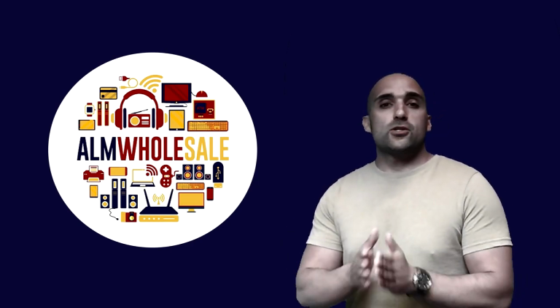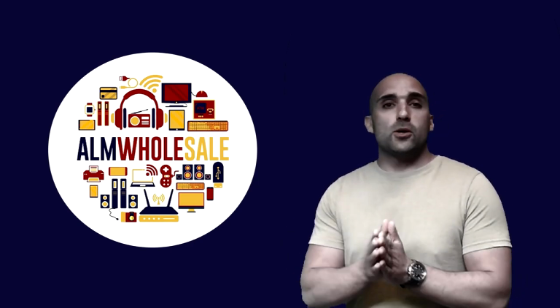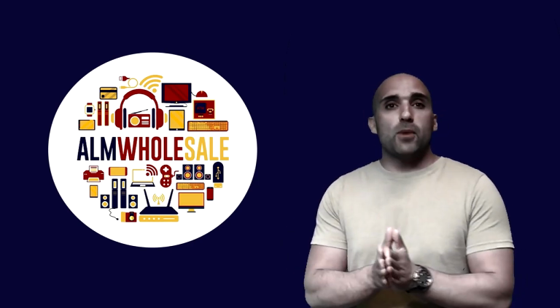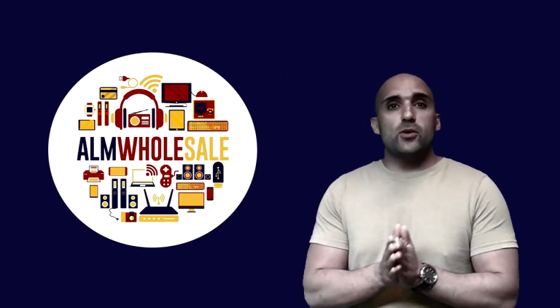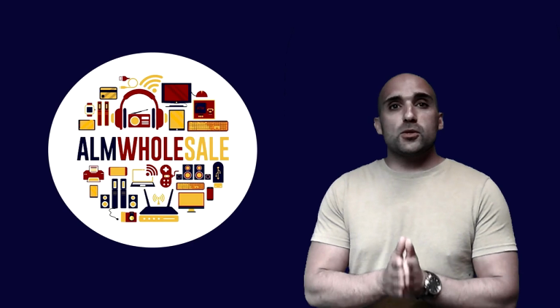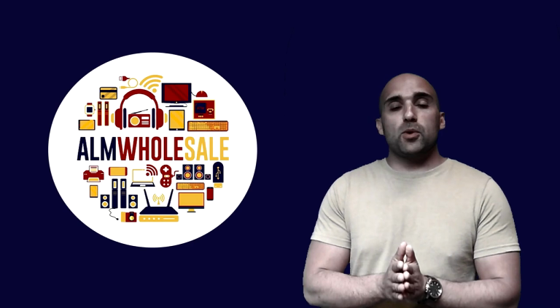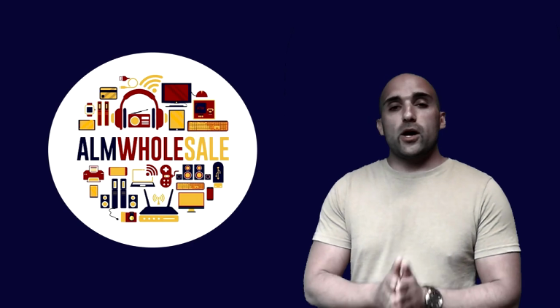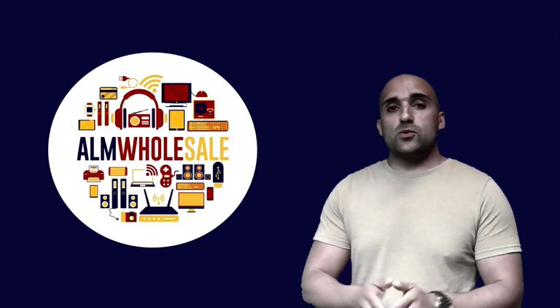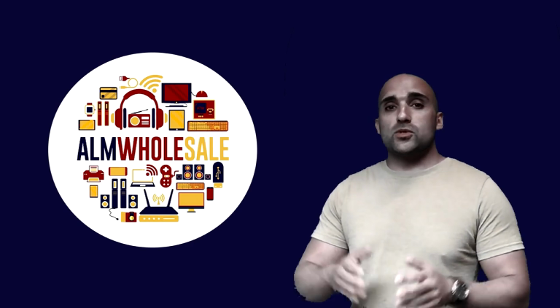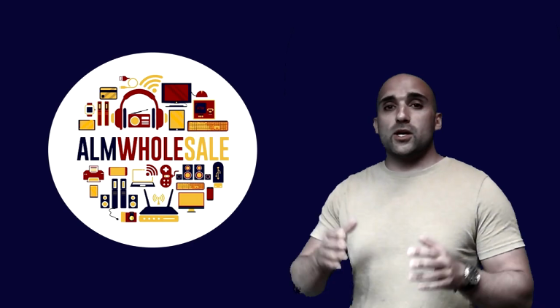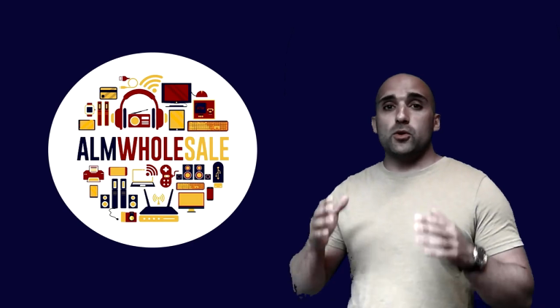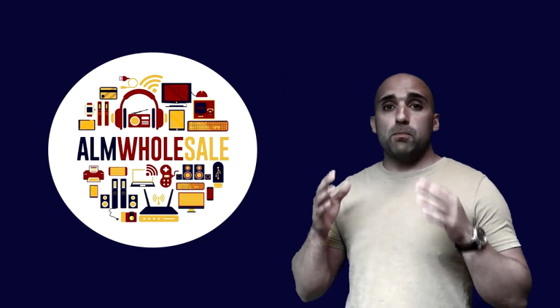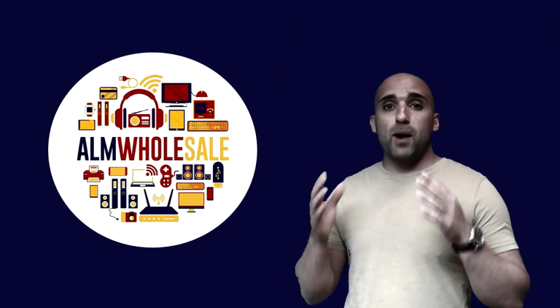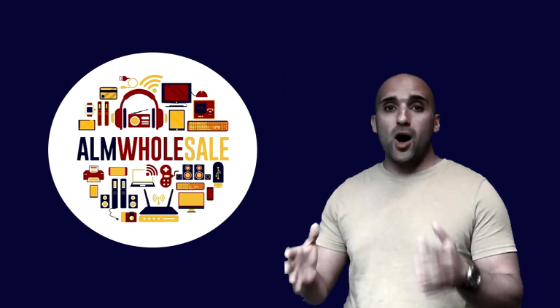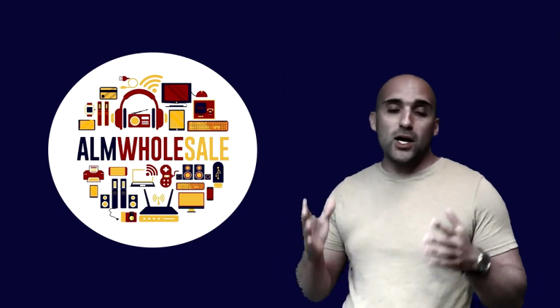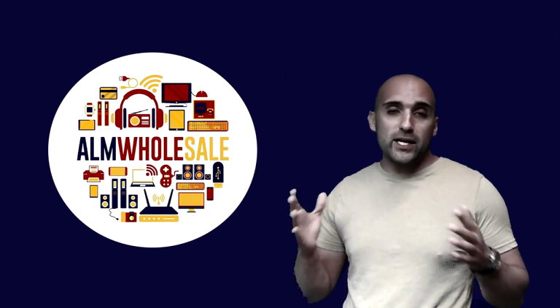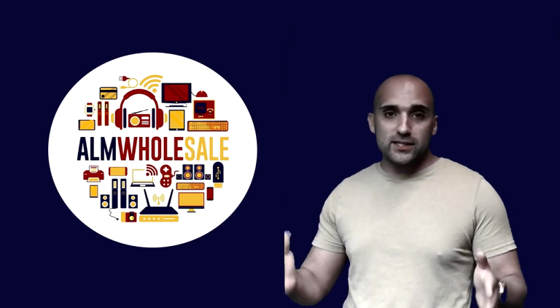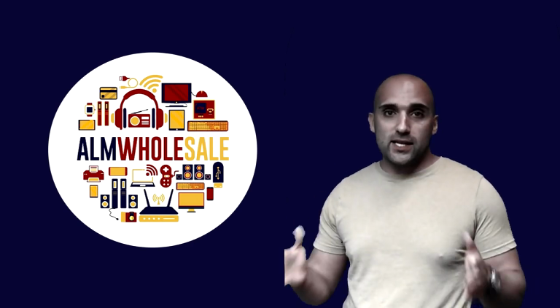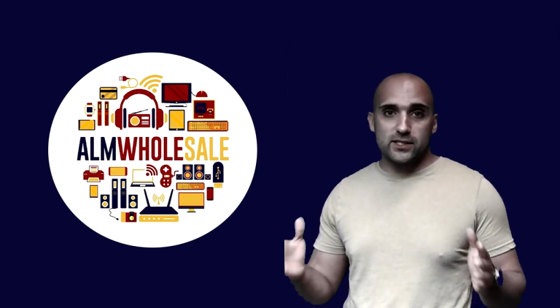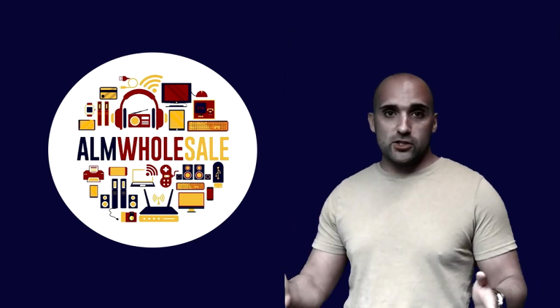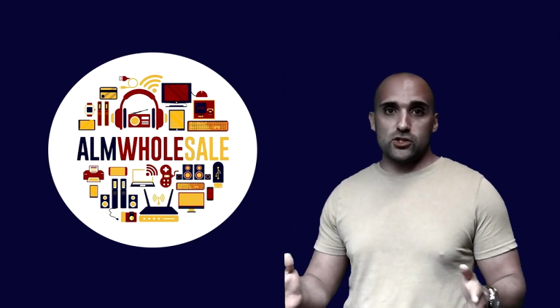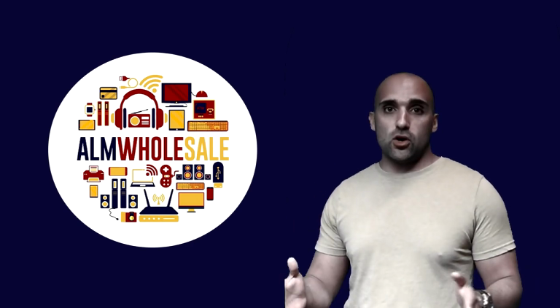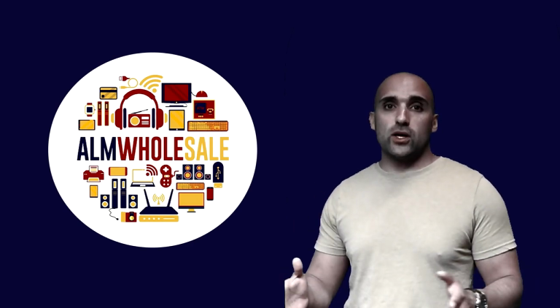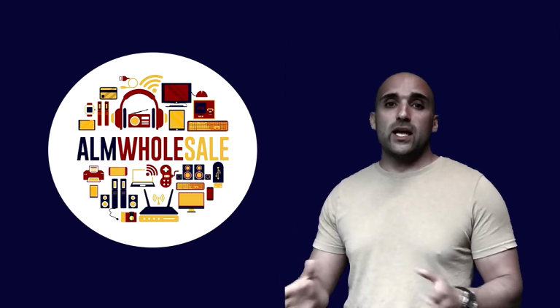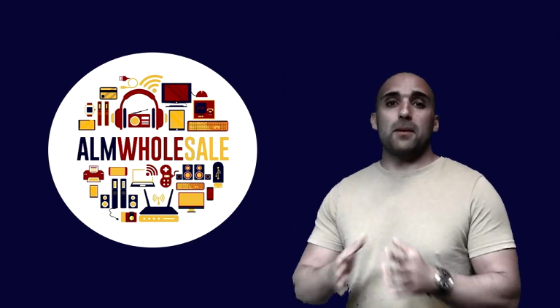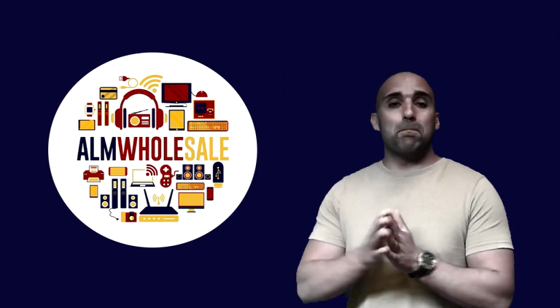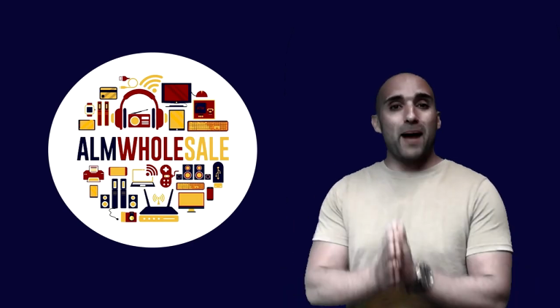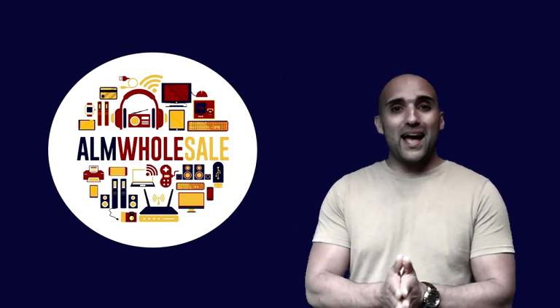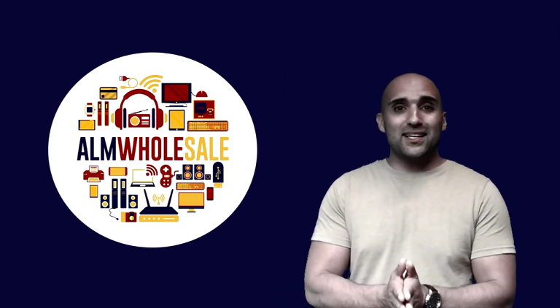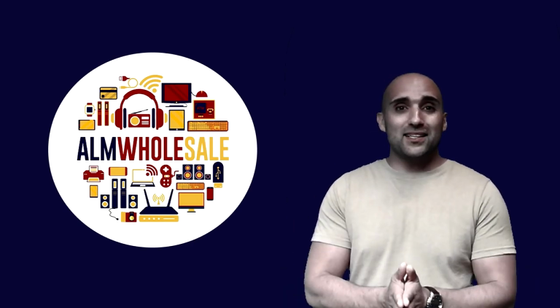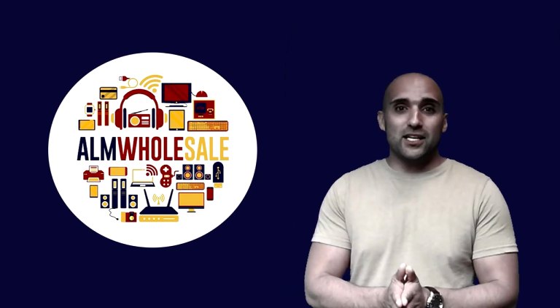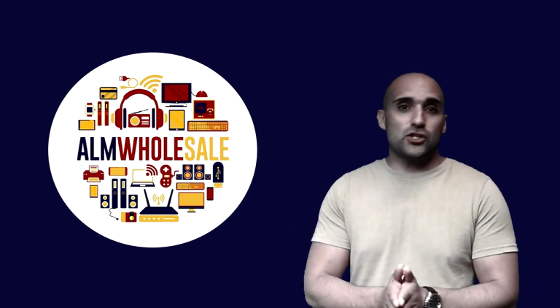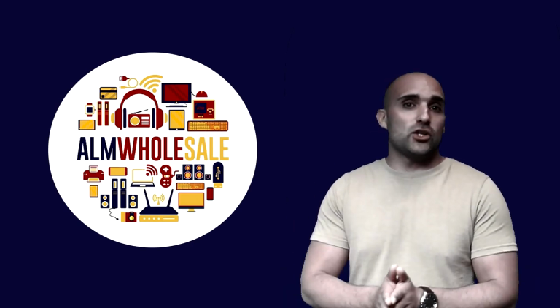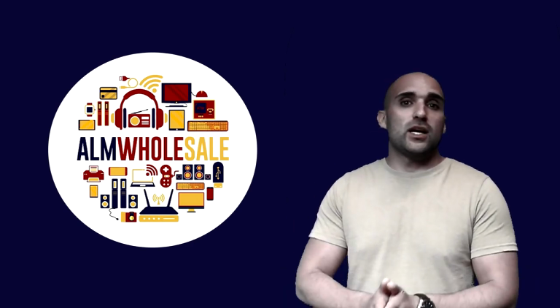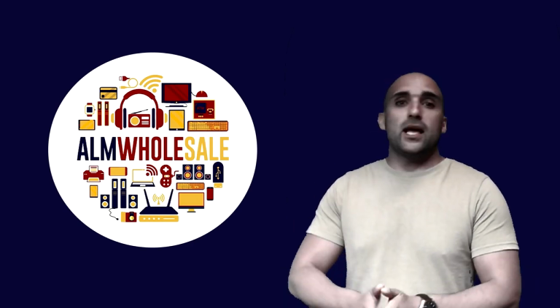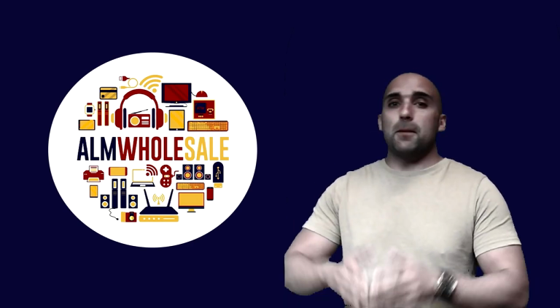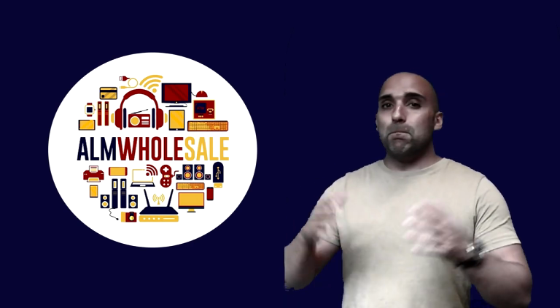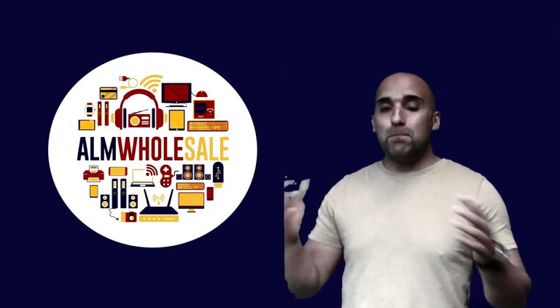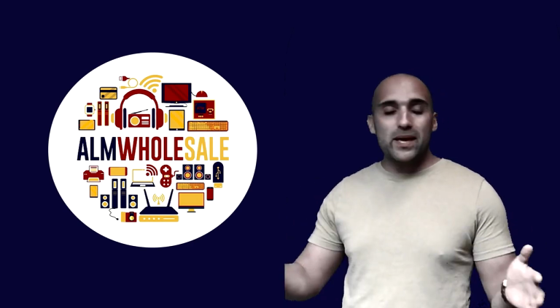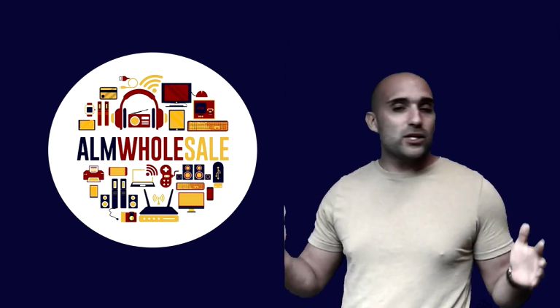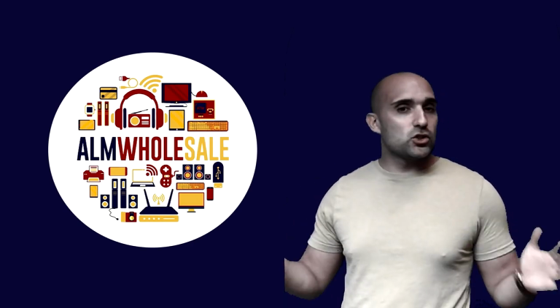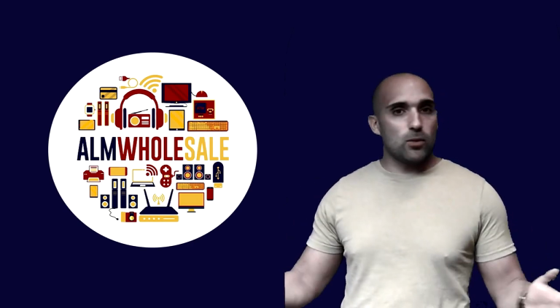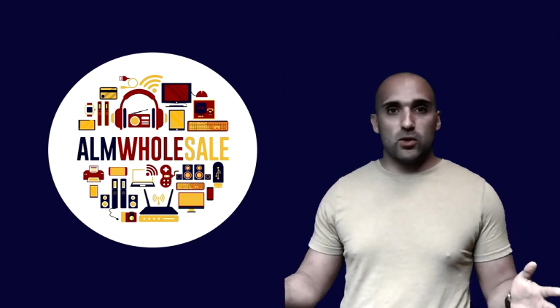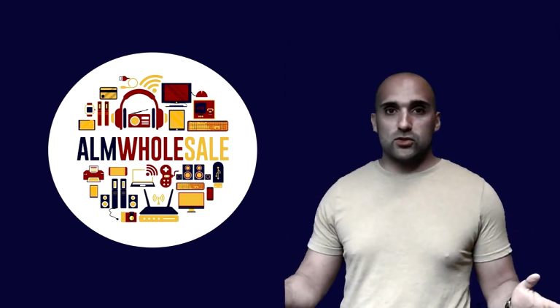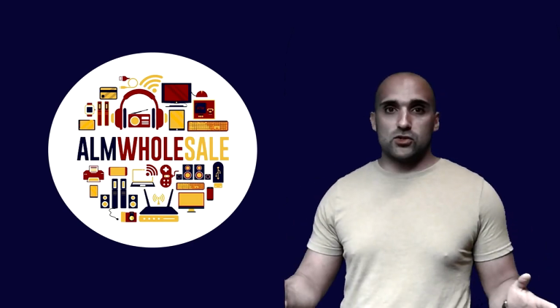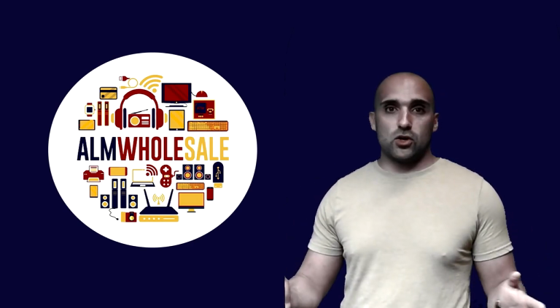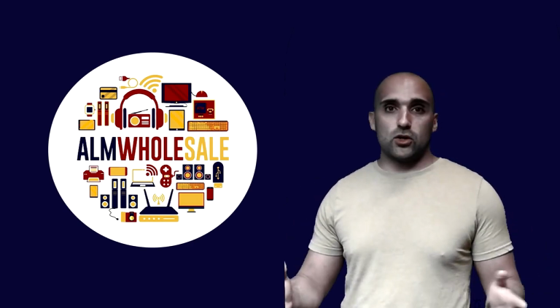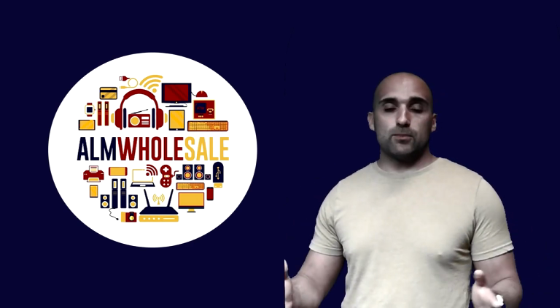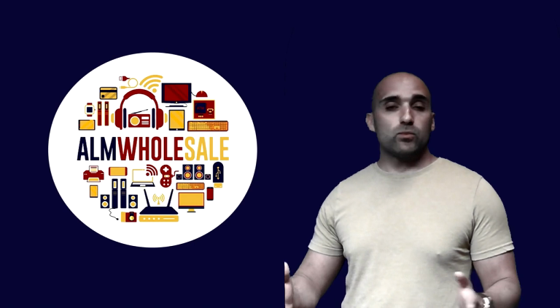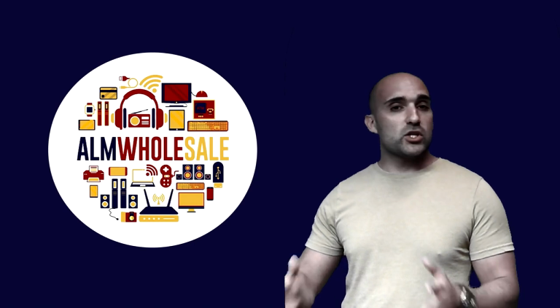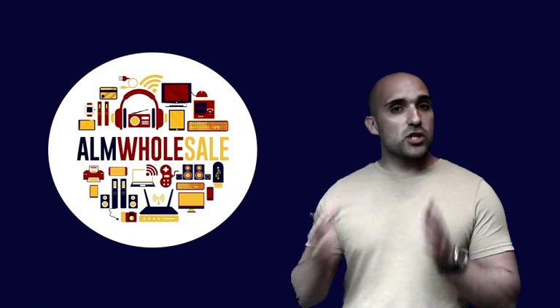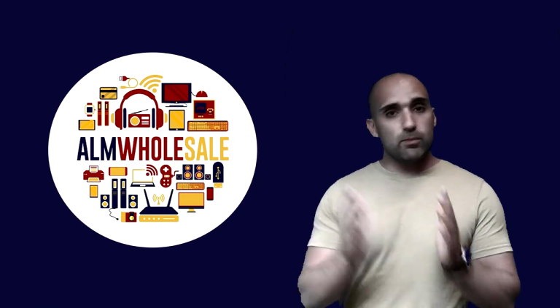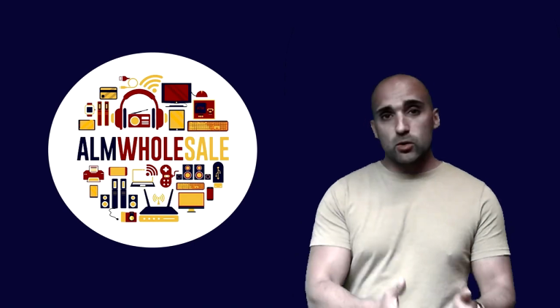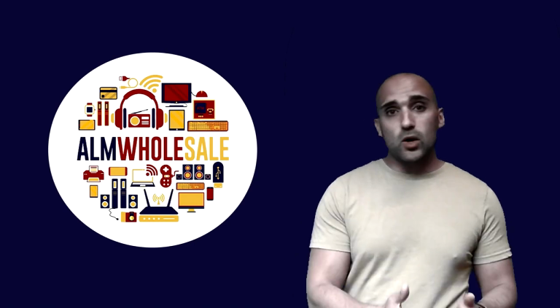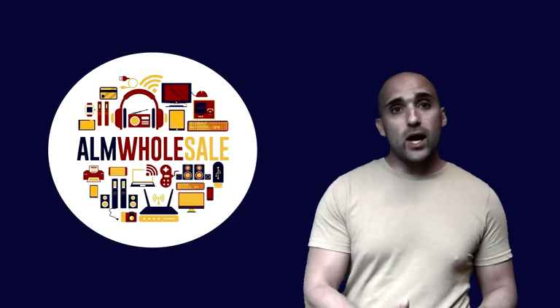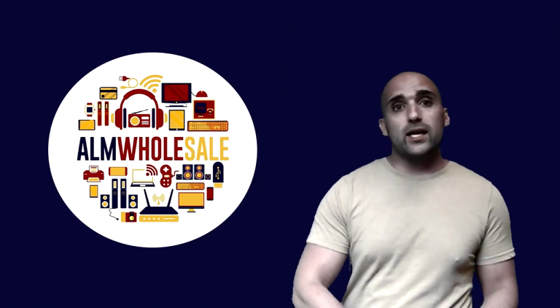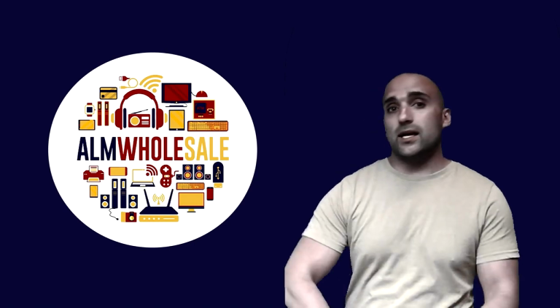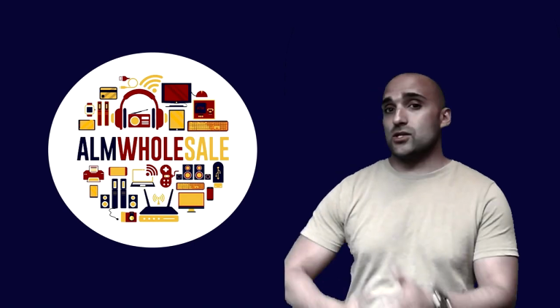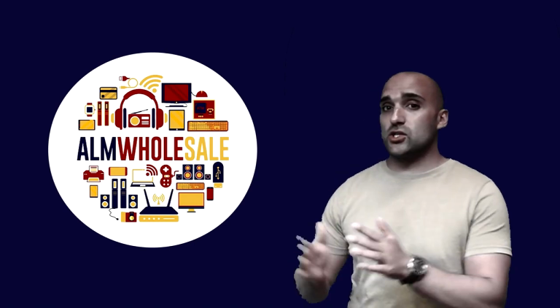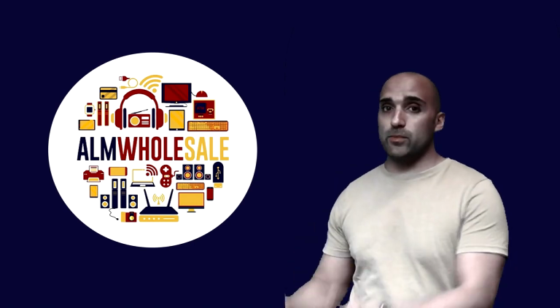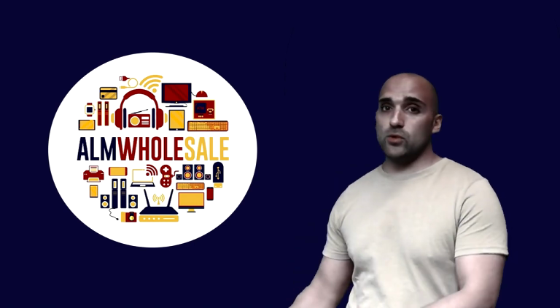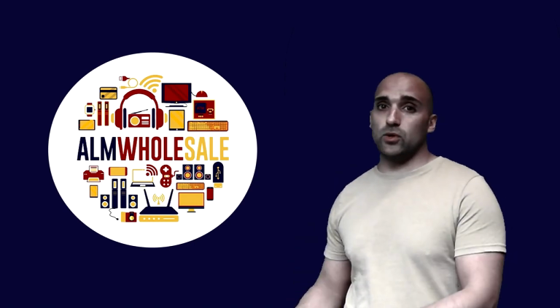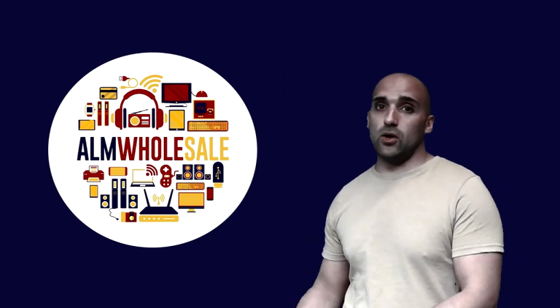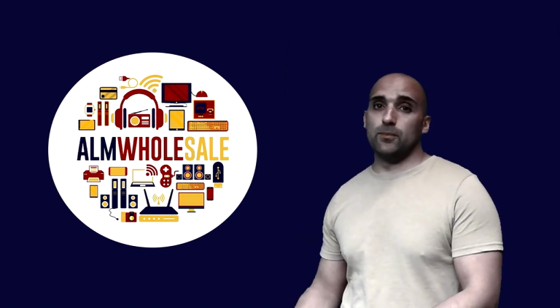Most suppliers will sell you partly tested stock in bad condition, in big job lots of stock — some of which you will like and some you will not.